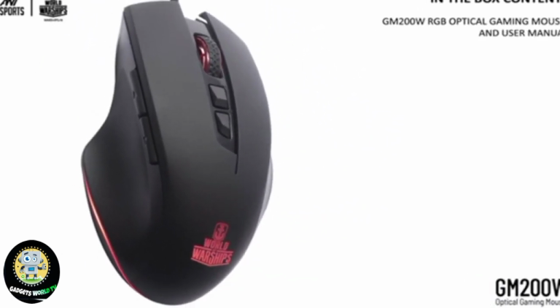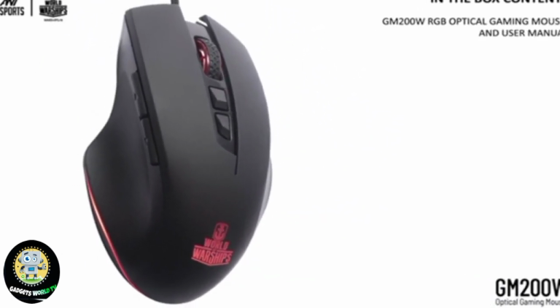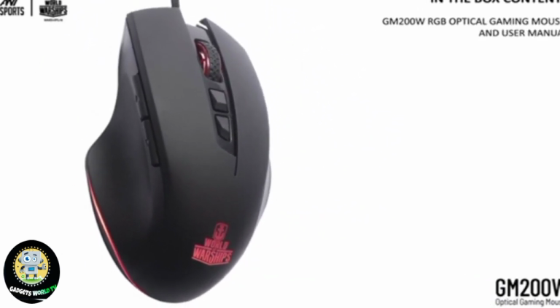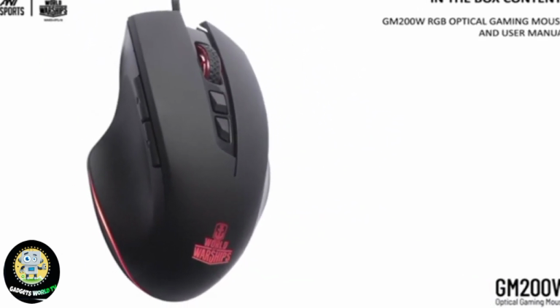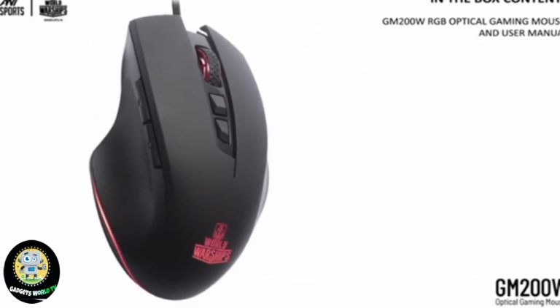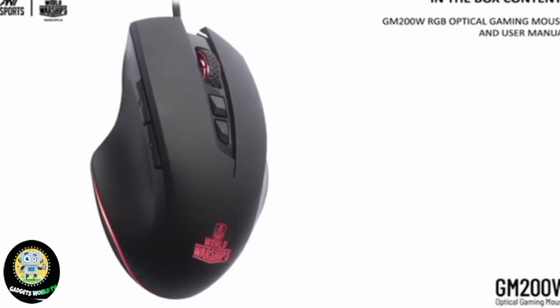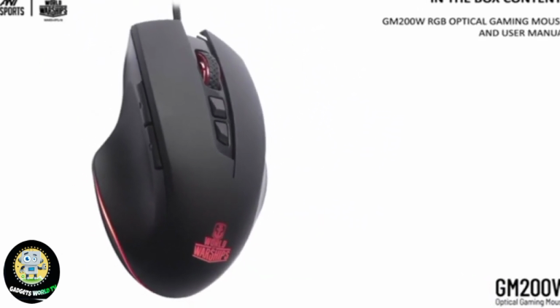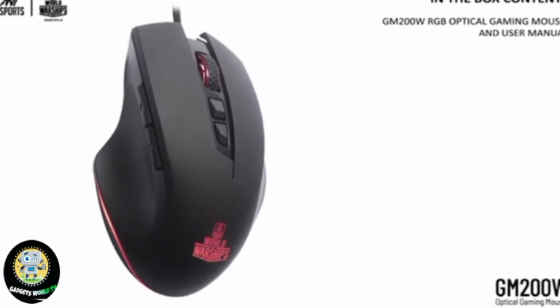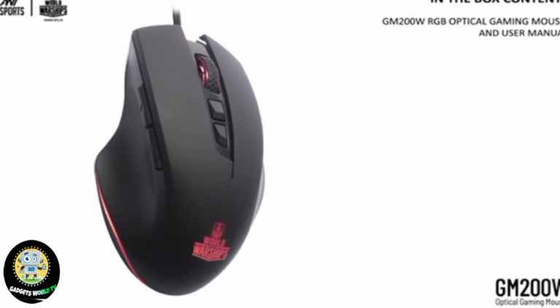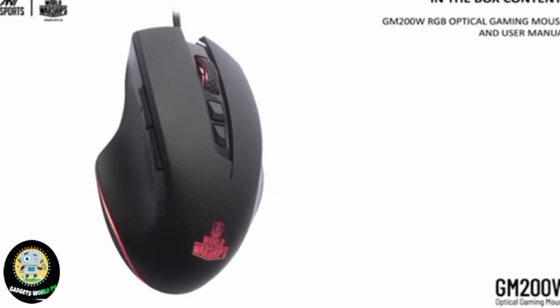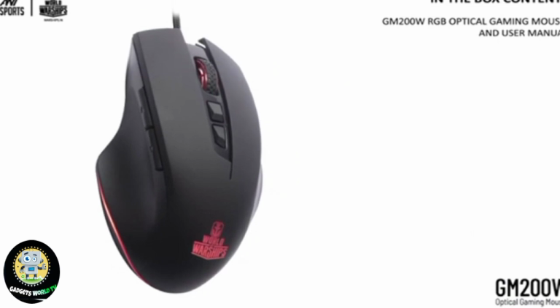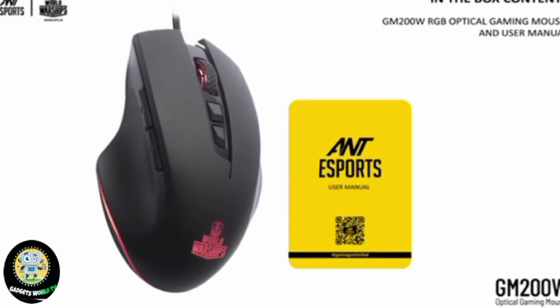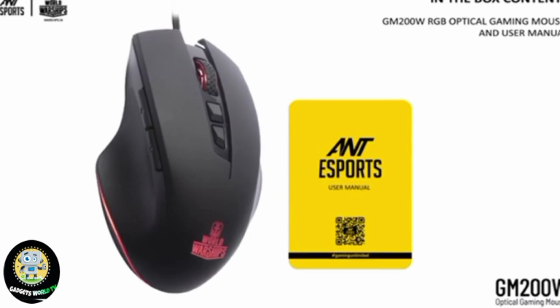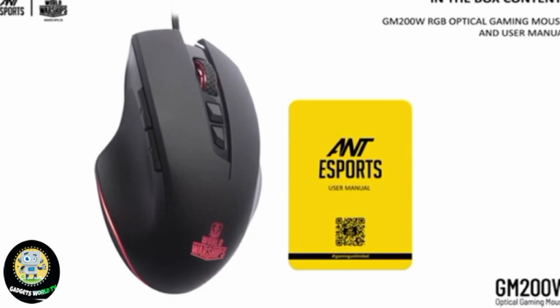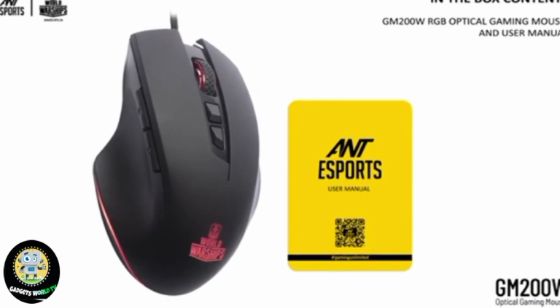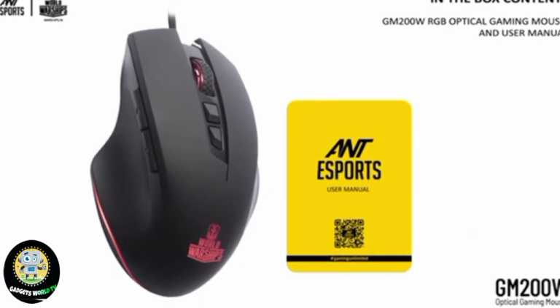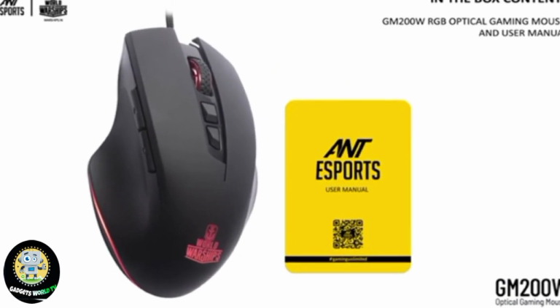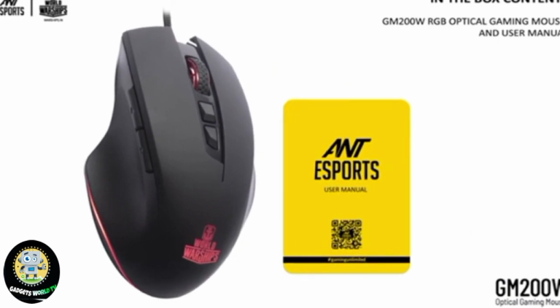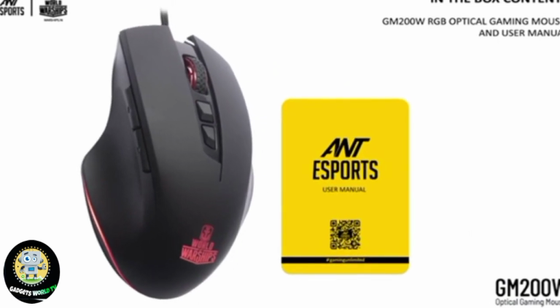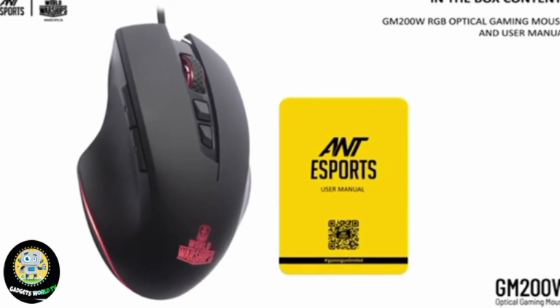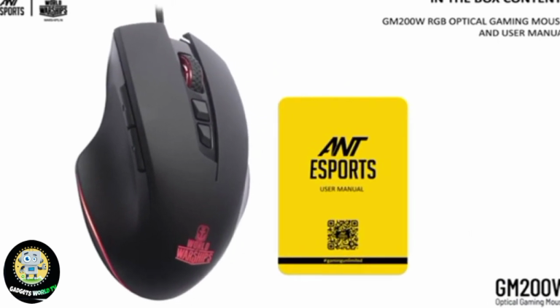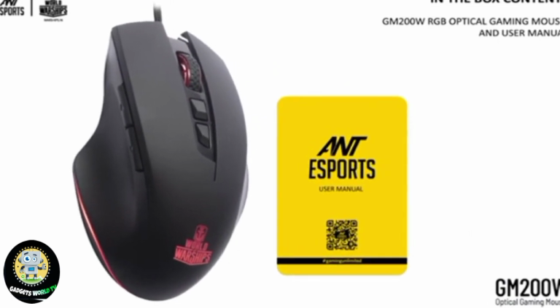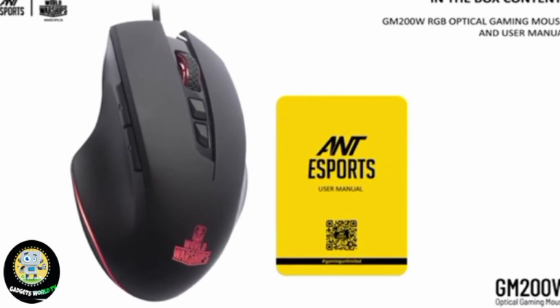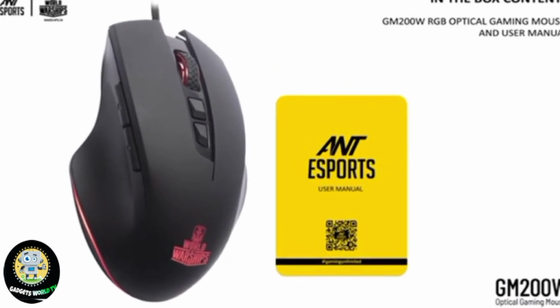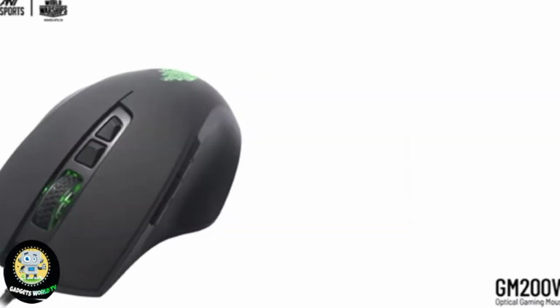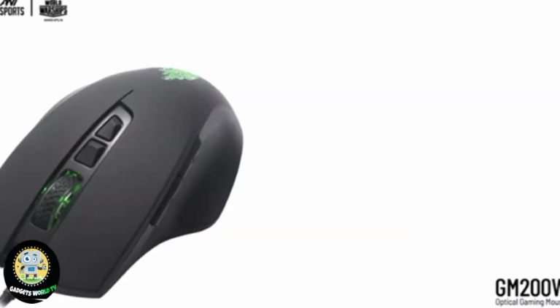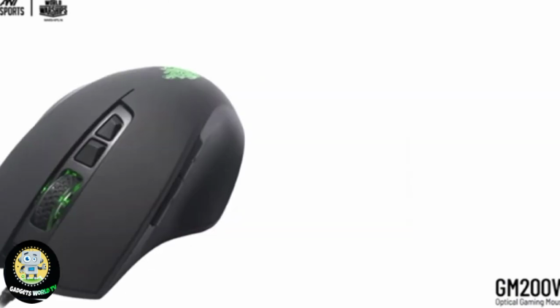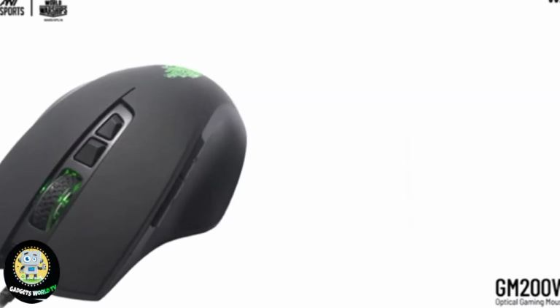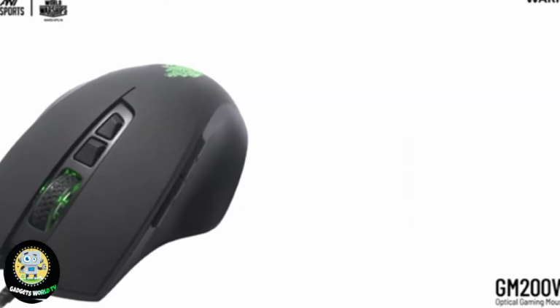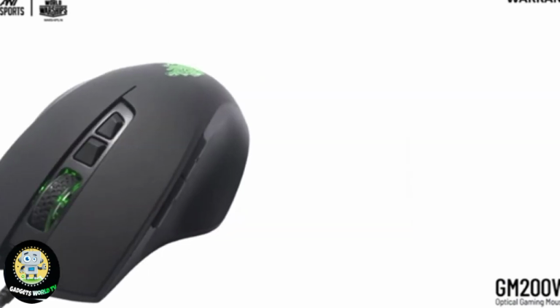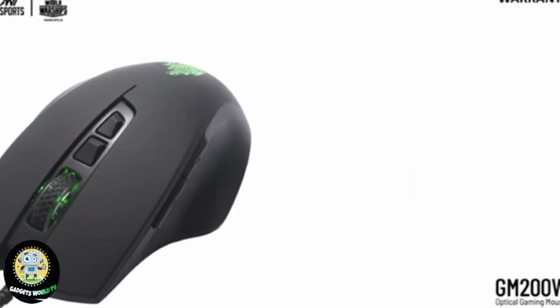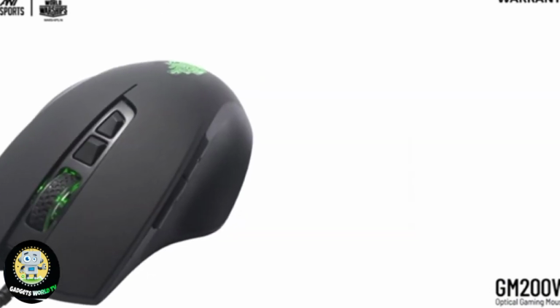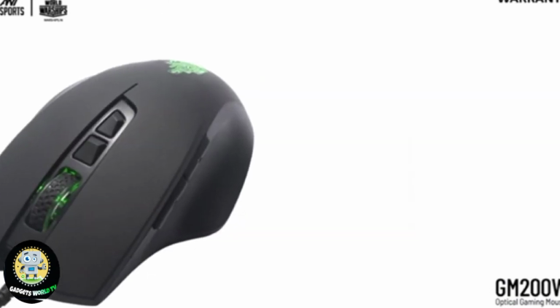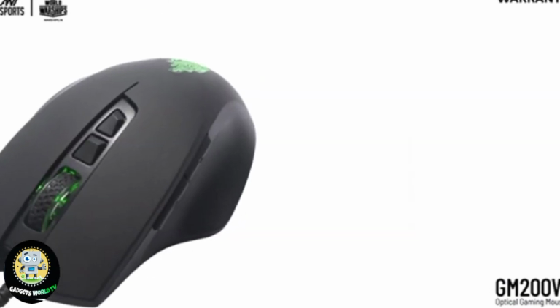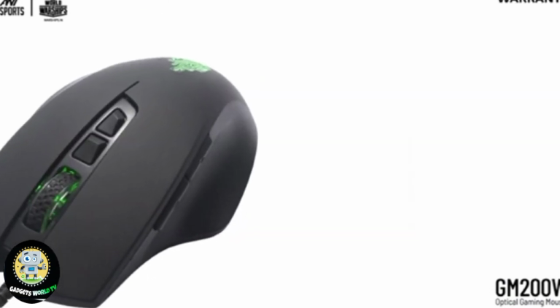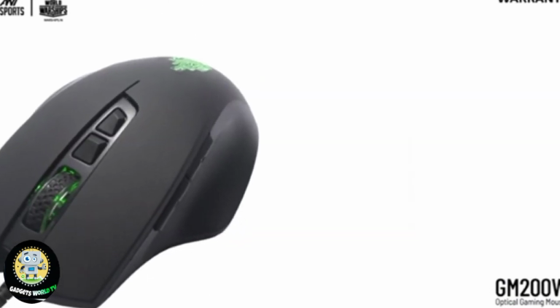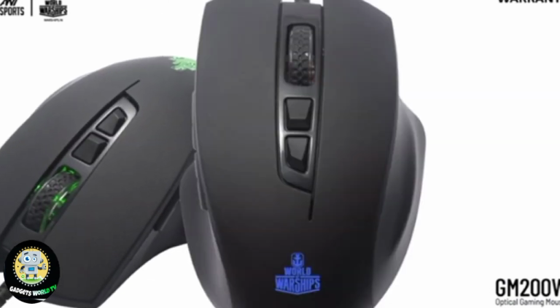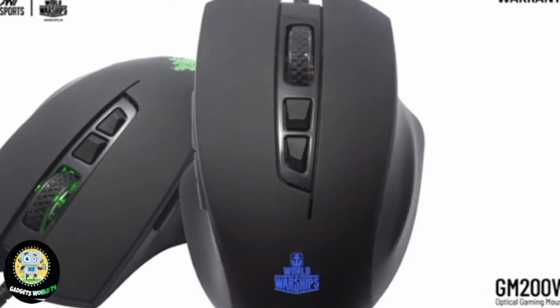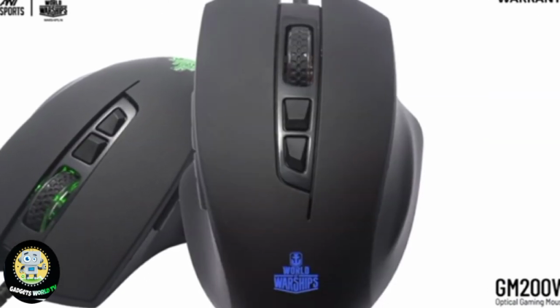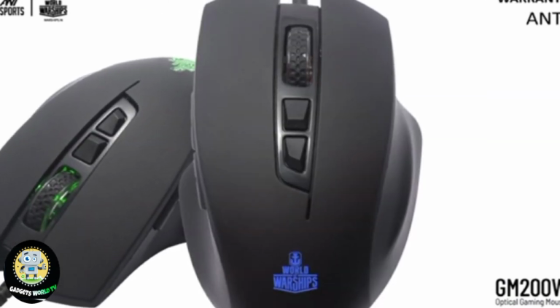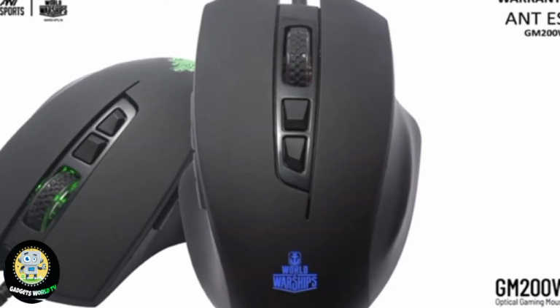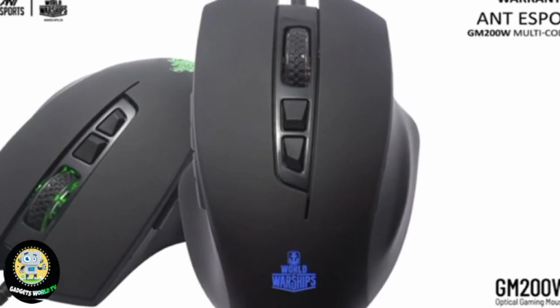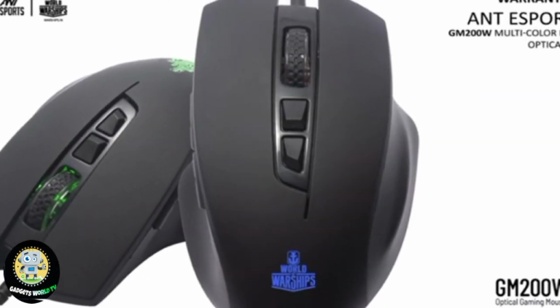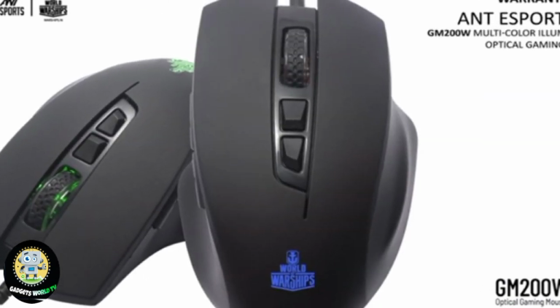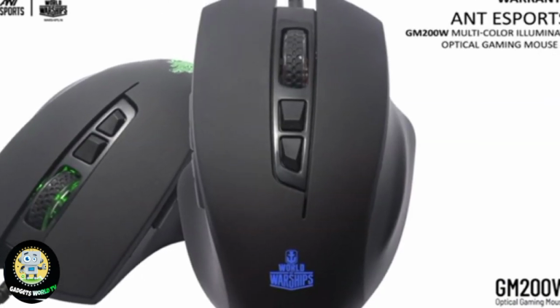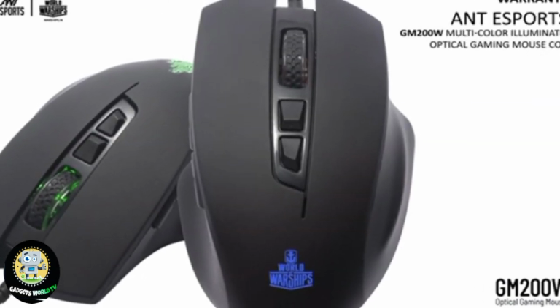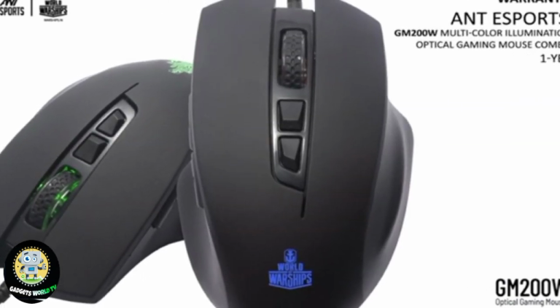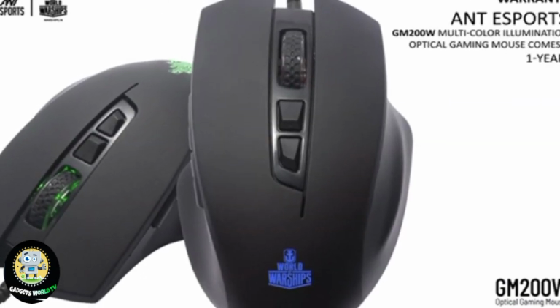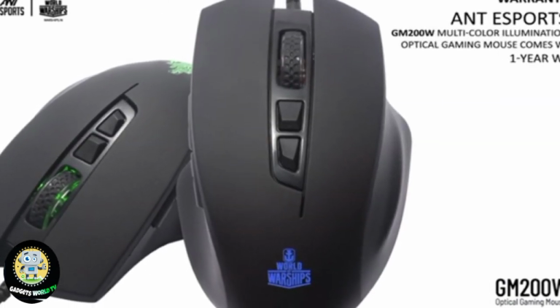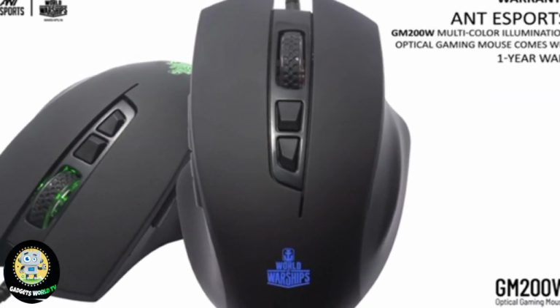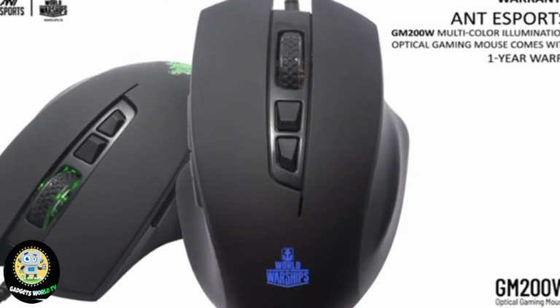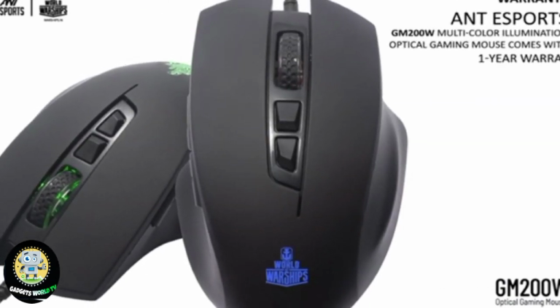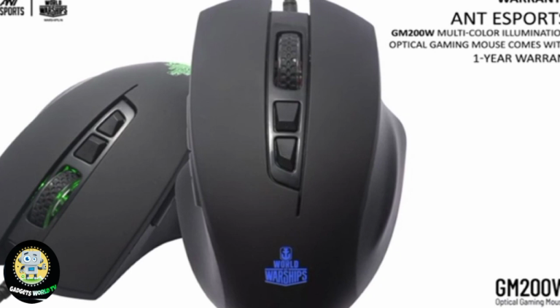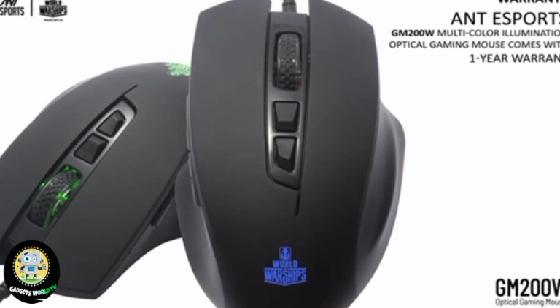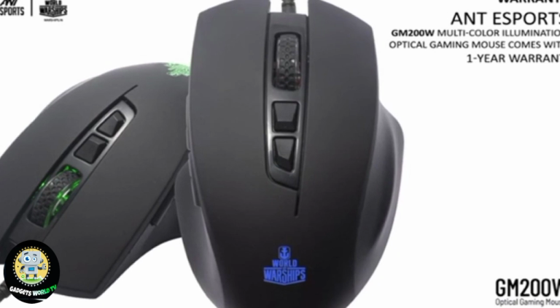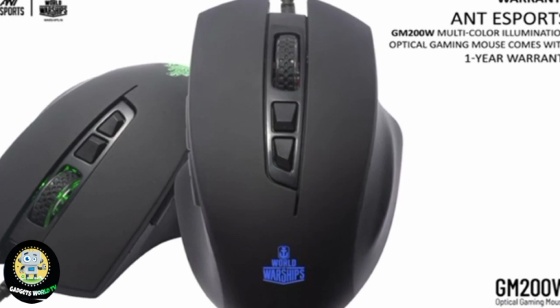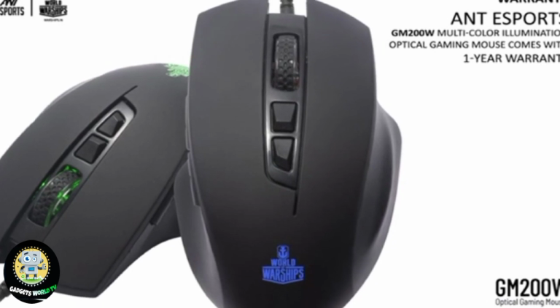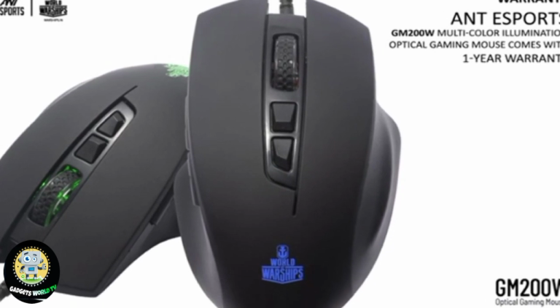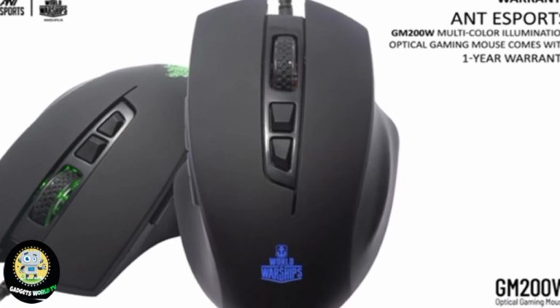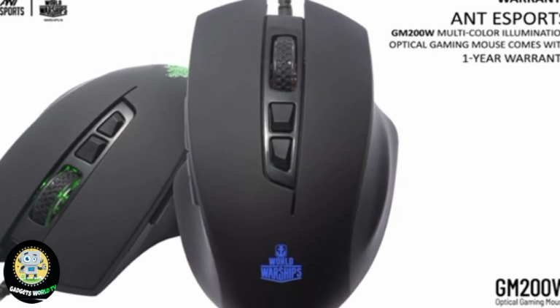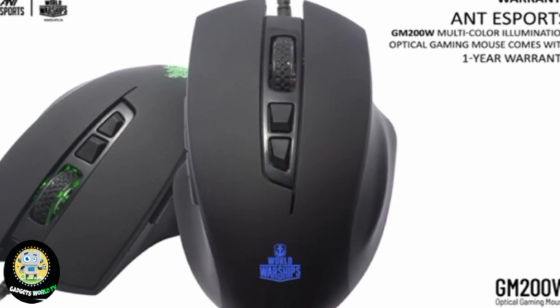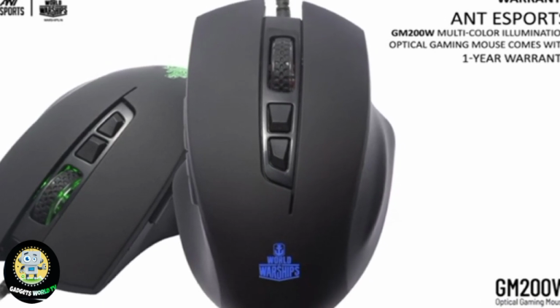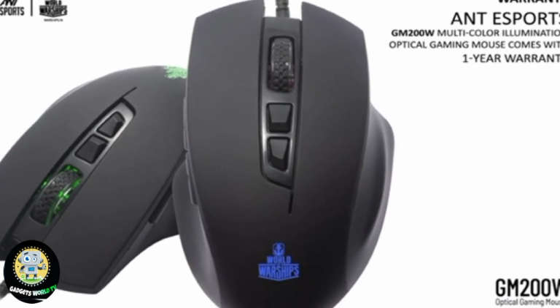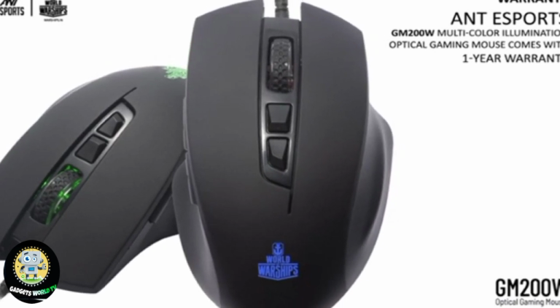Warranty. The Ant Esports GM200W Multi-Color Illumination Optical Gaming Mouse comes with a 1-year warranty.